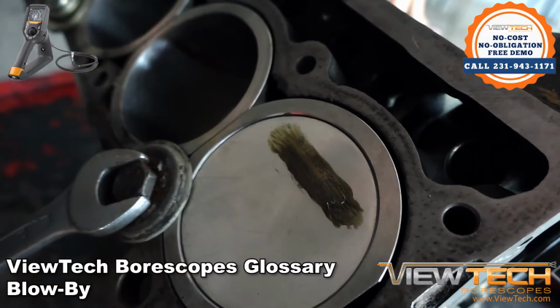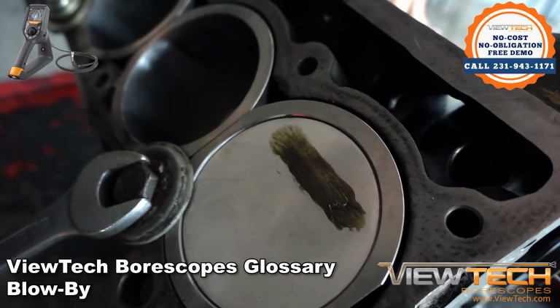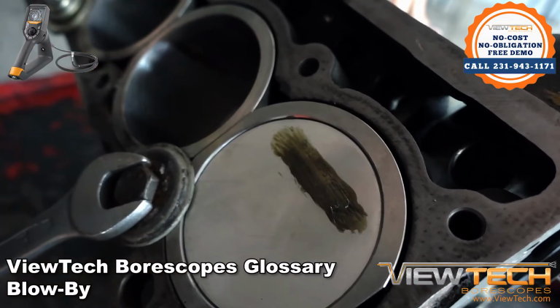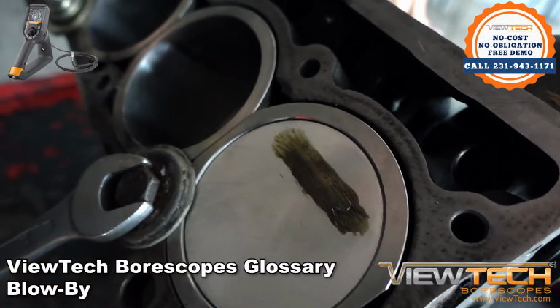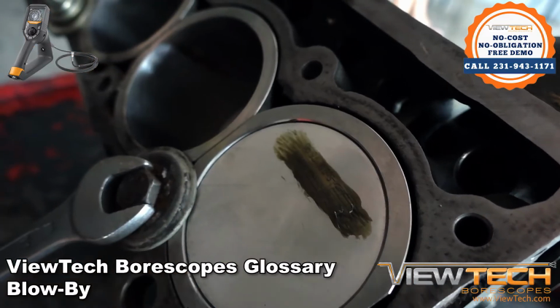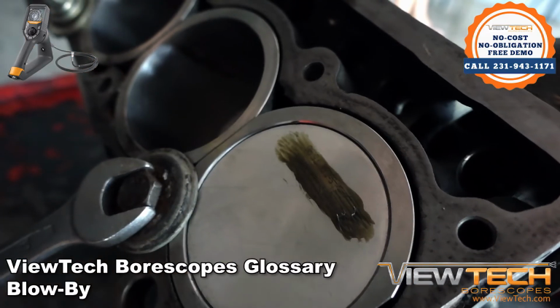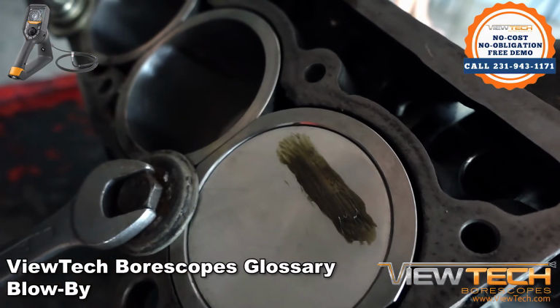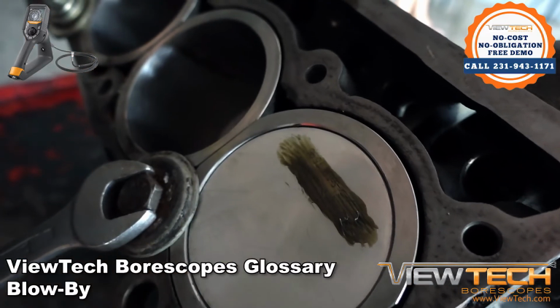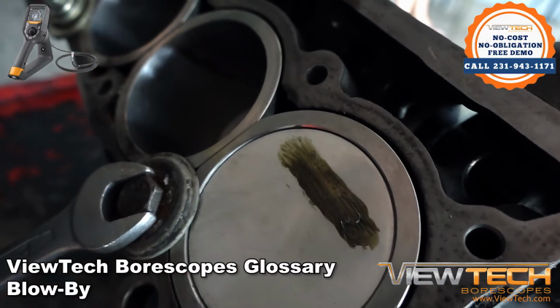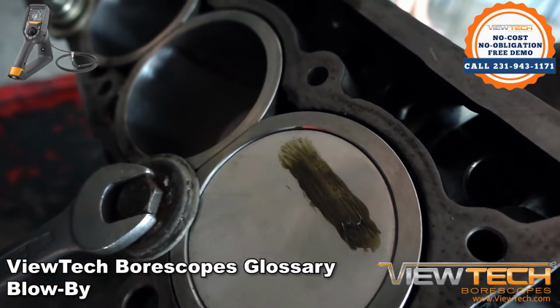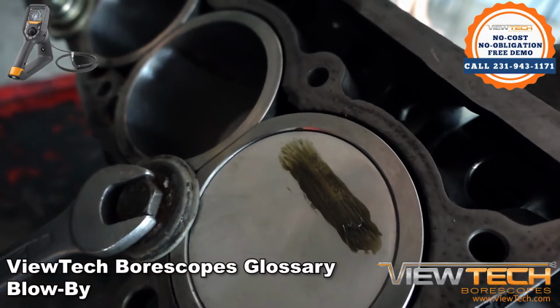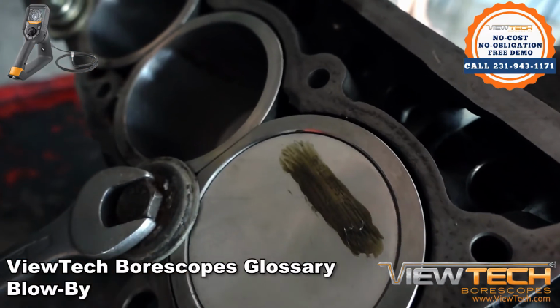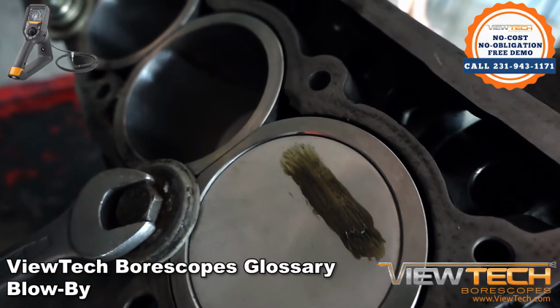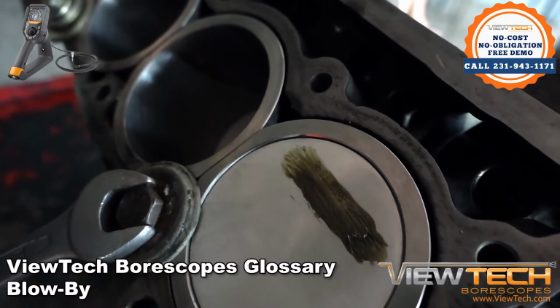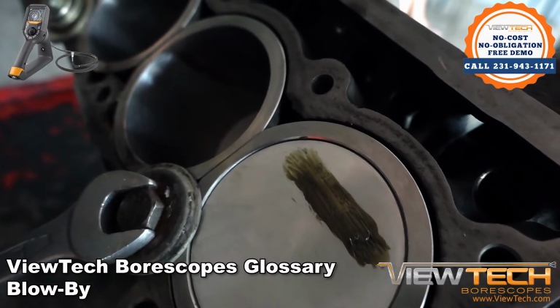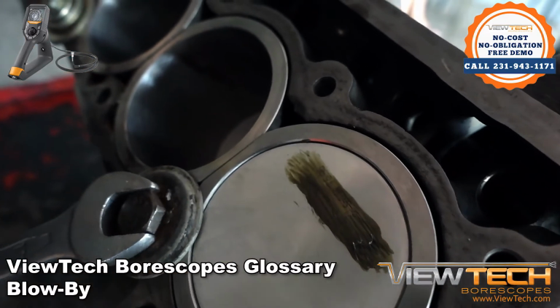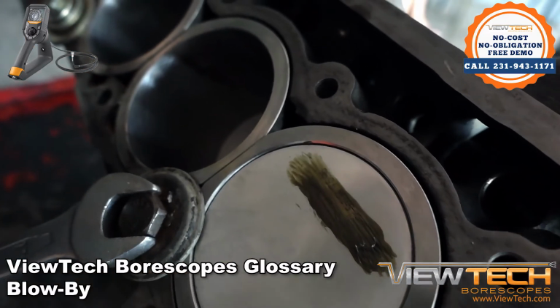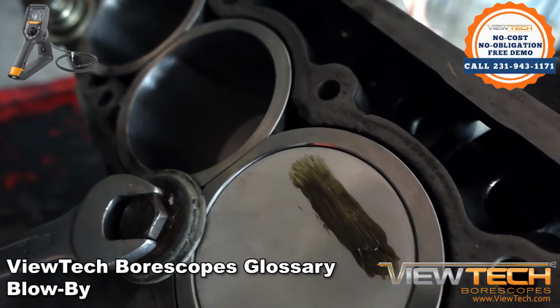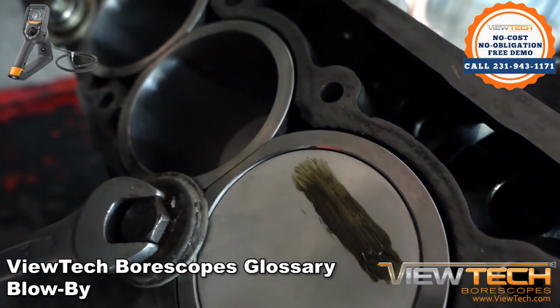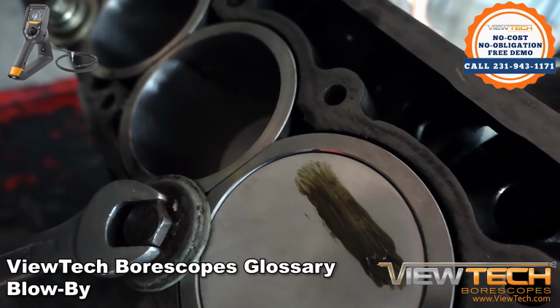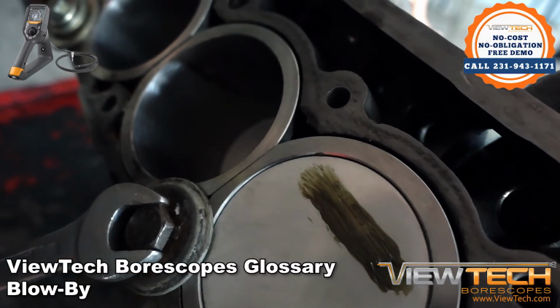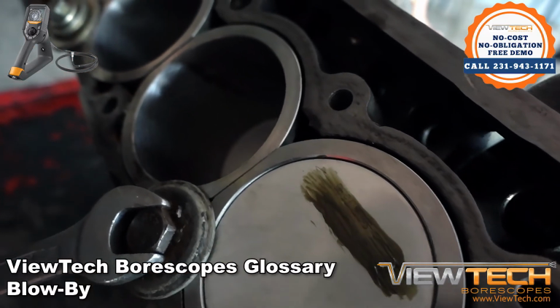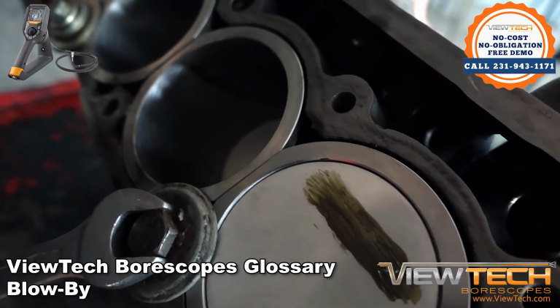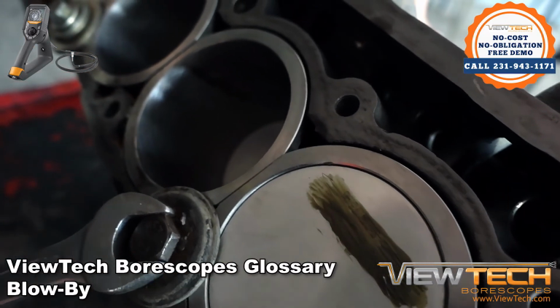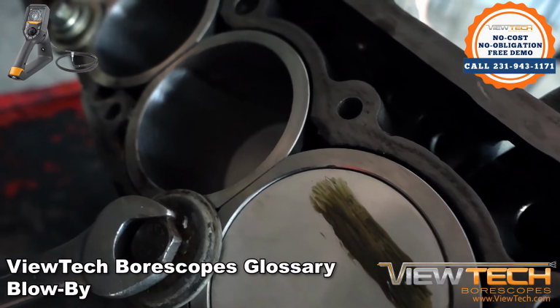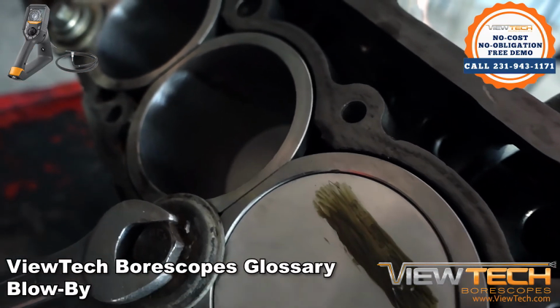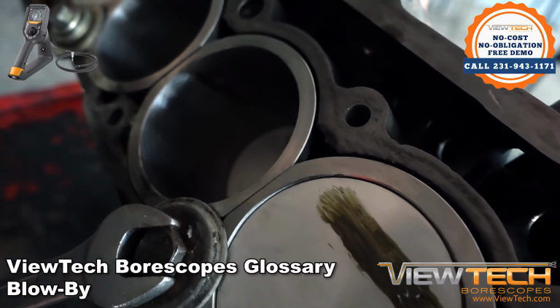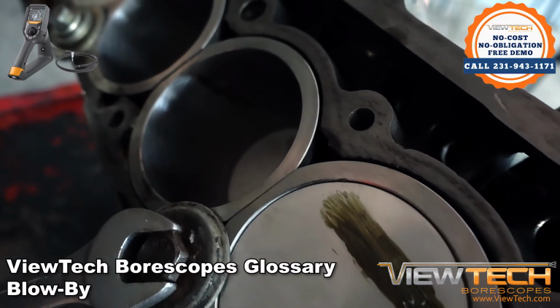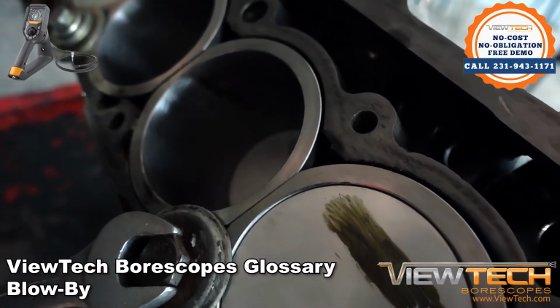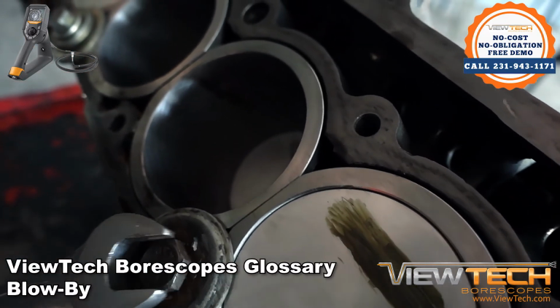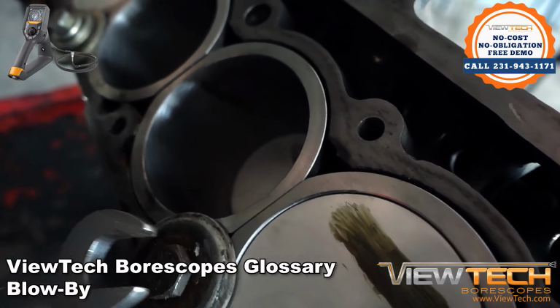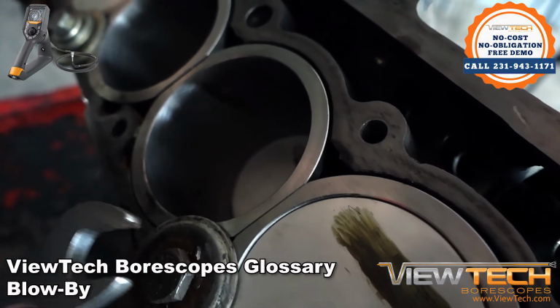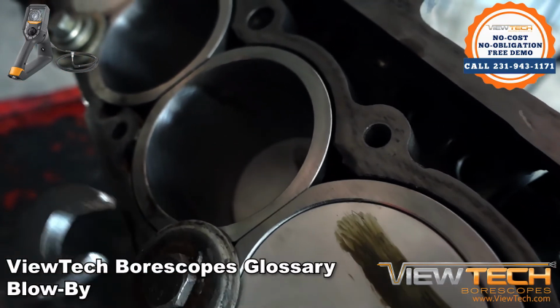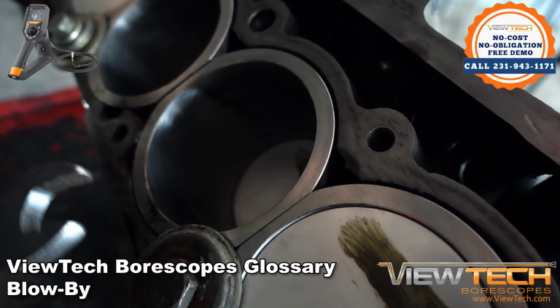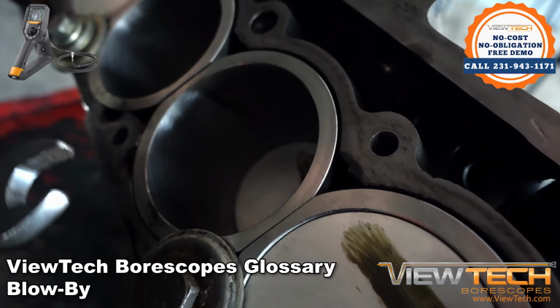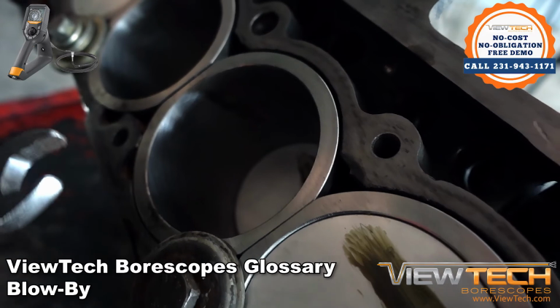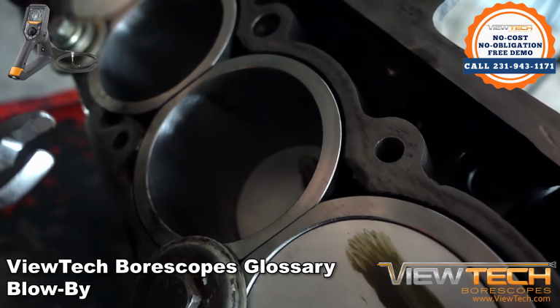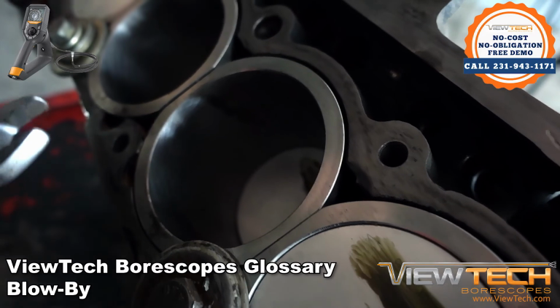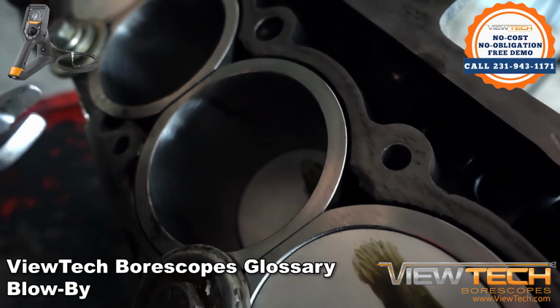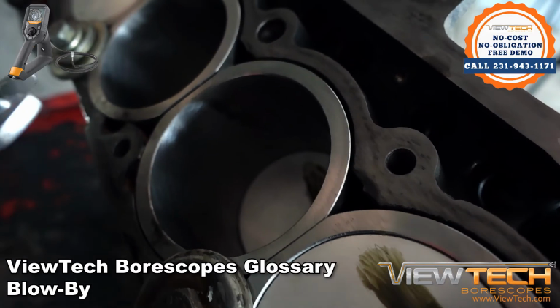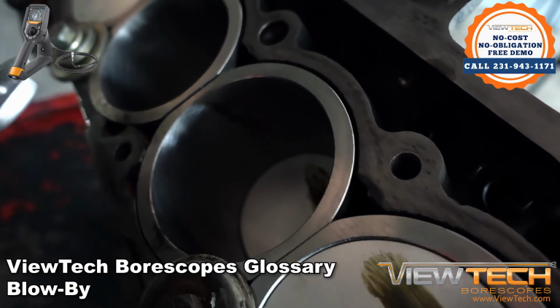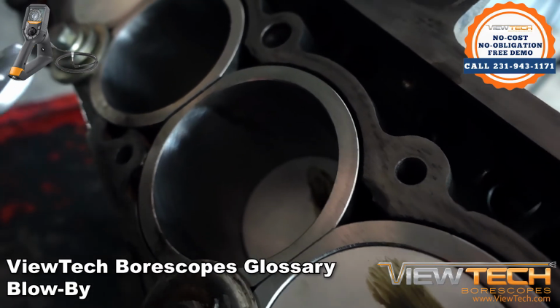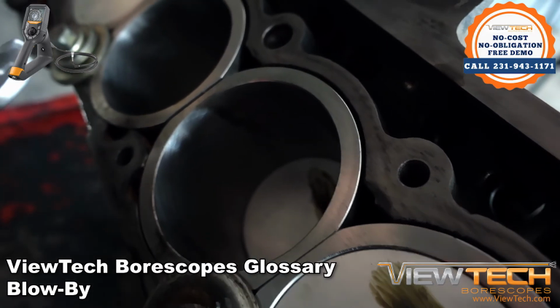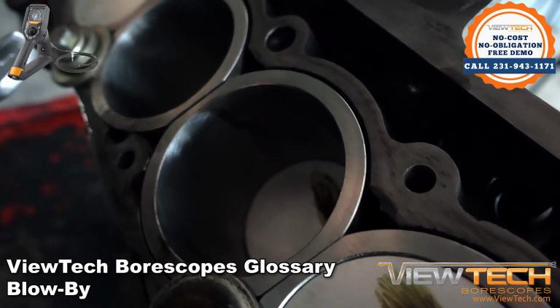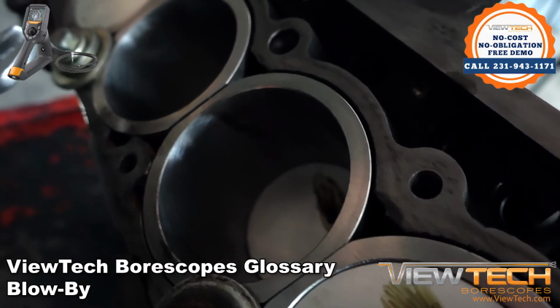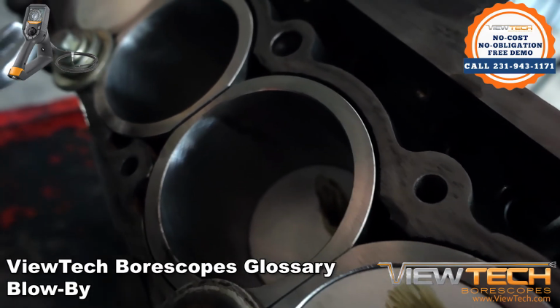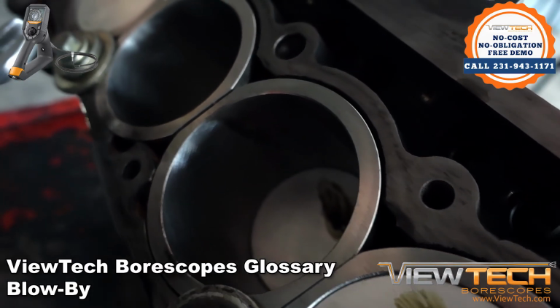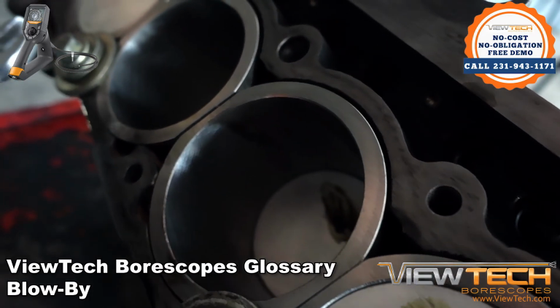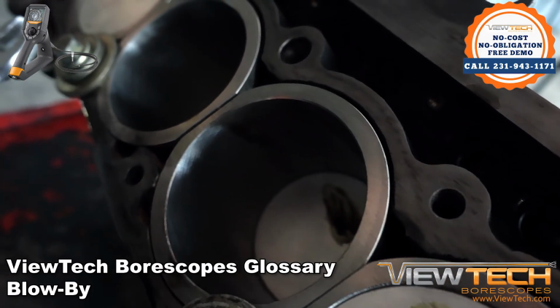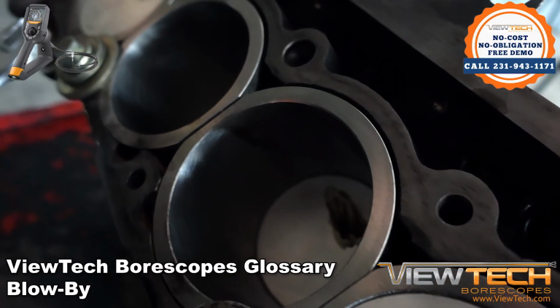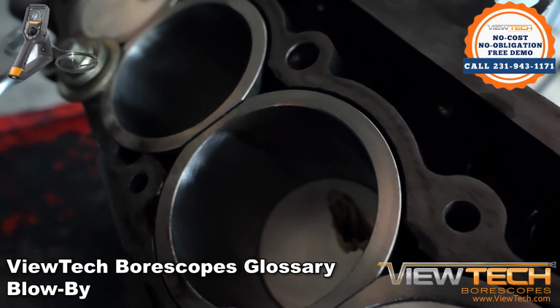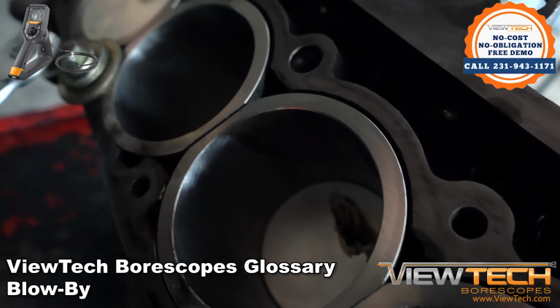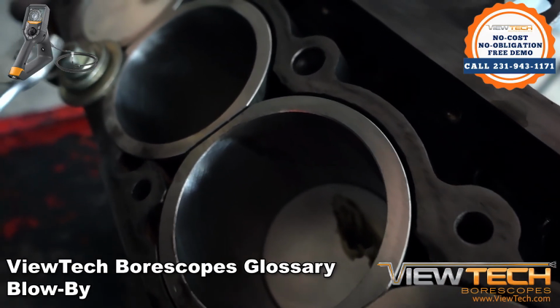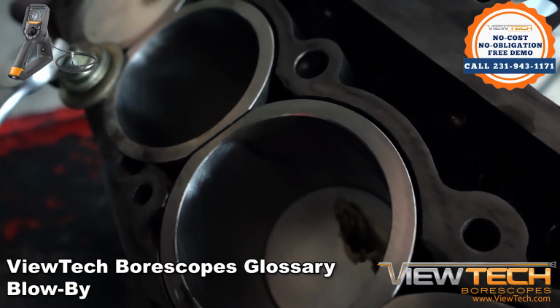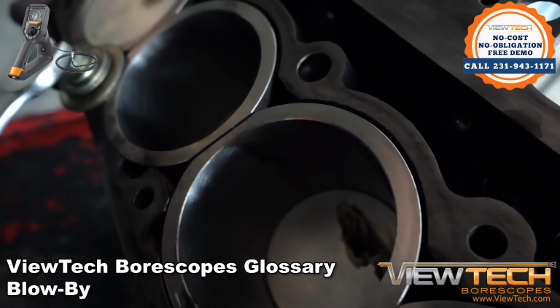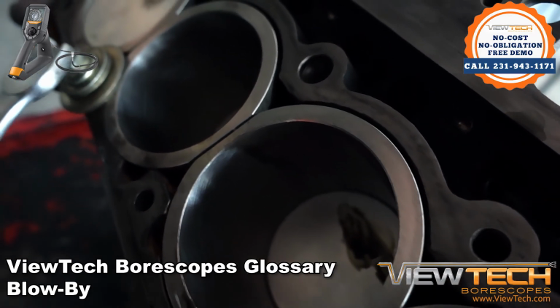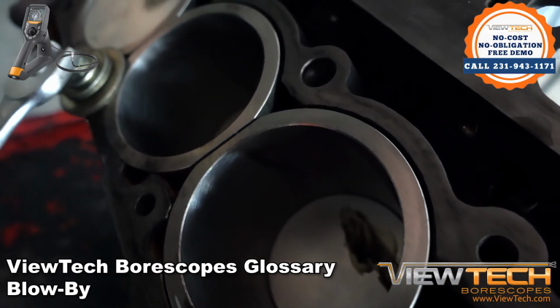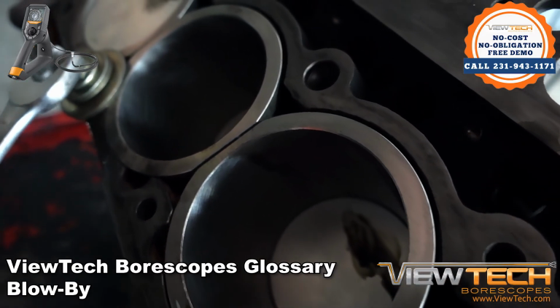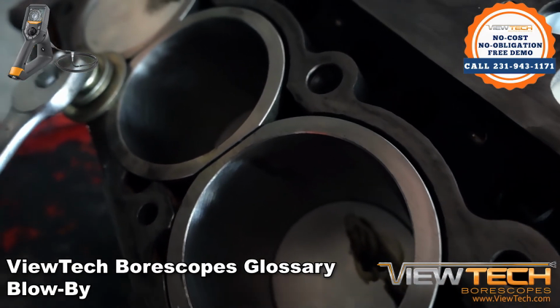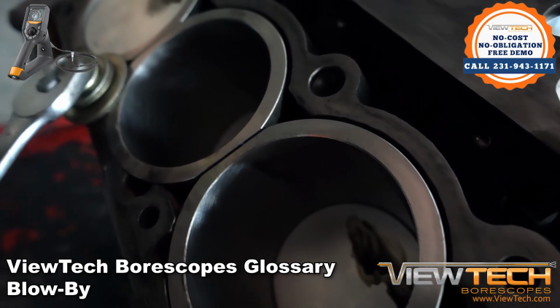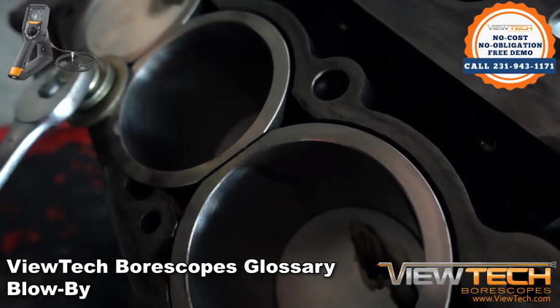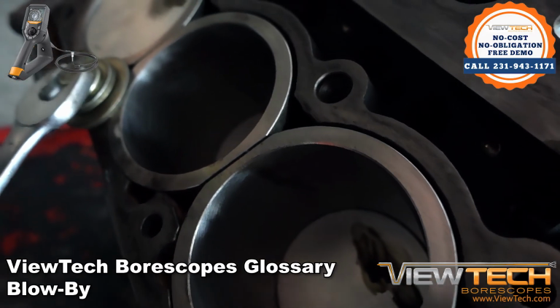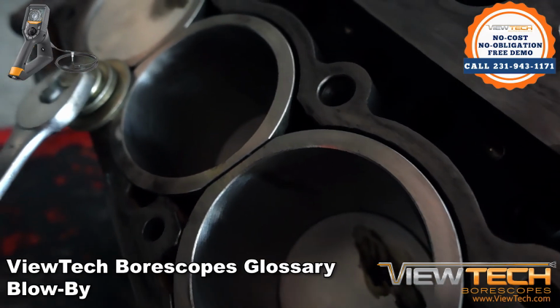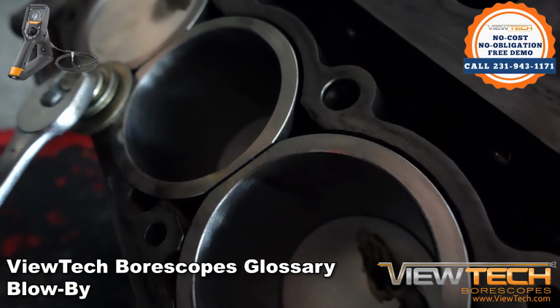Basically, blow-by causes an engine to run inefficiently and can affect oil consumption, efficiency, power, and torque.